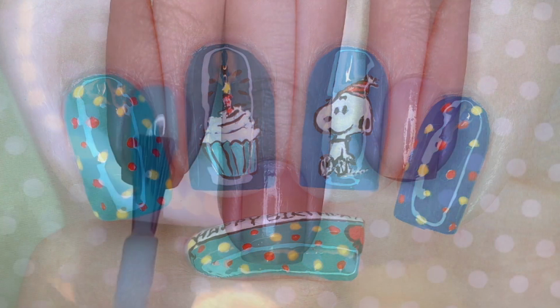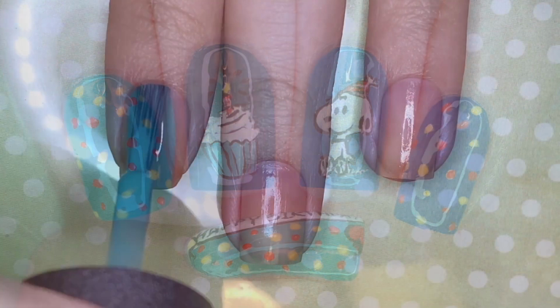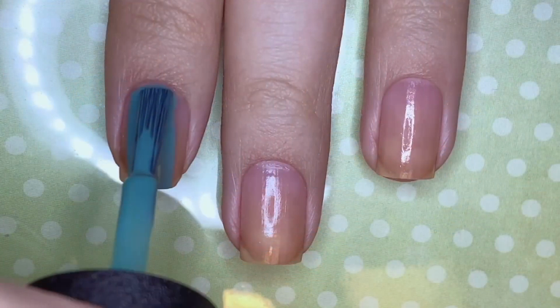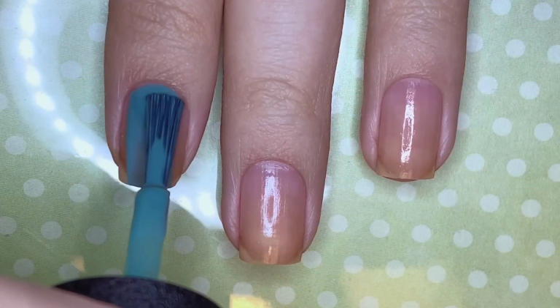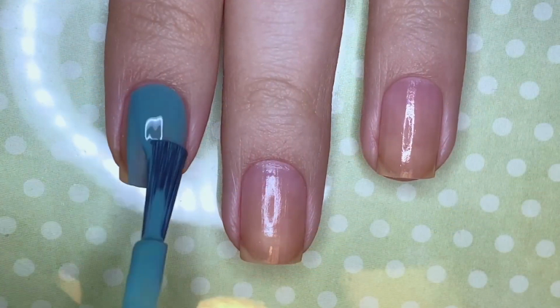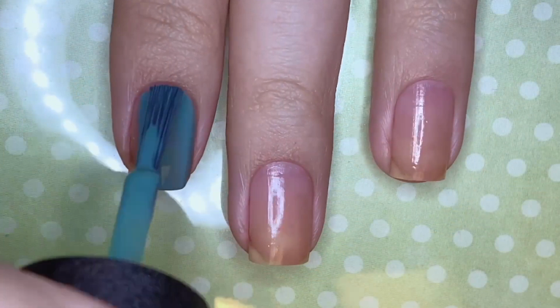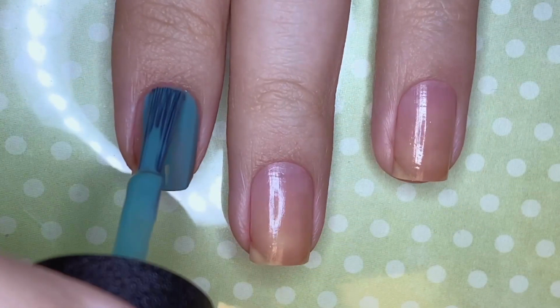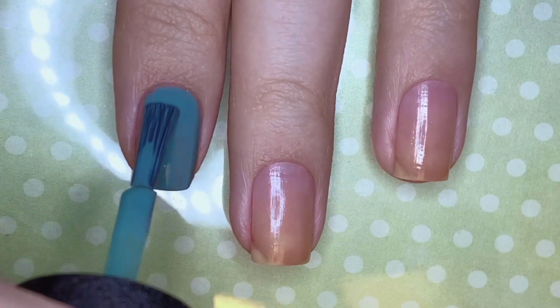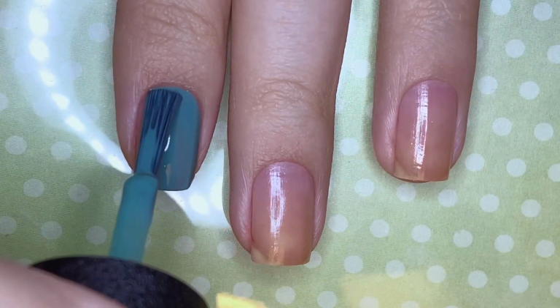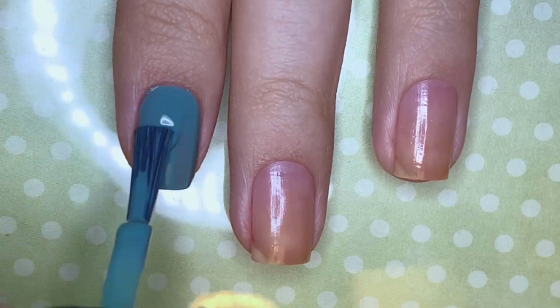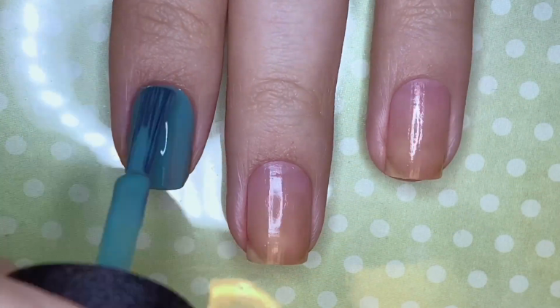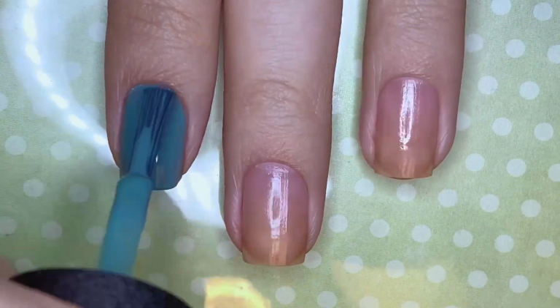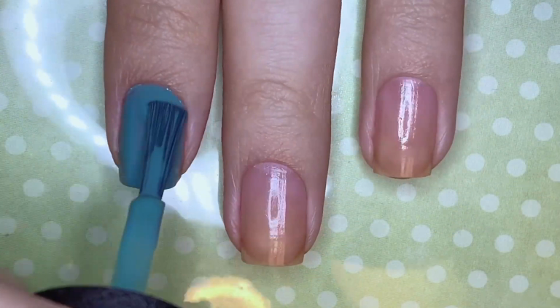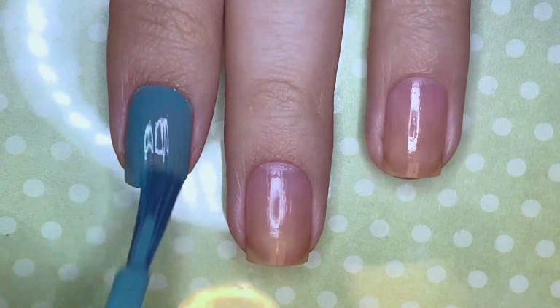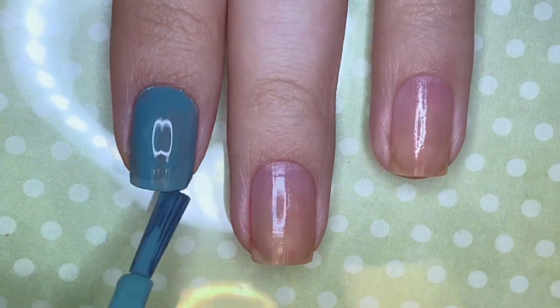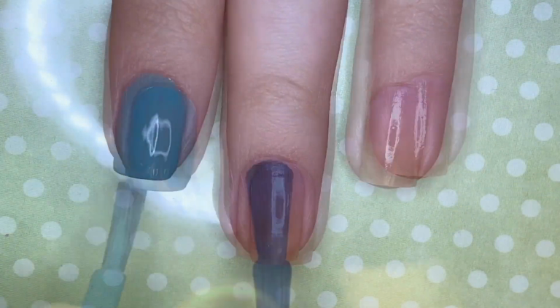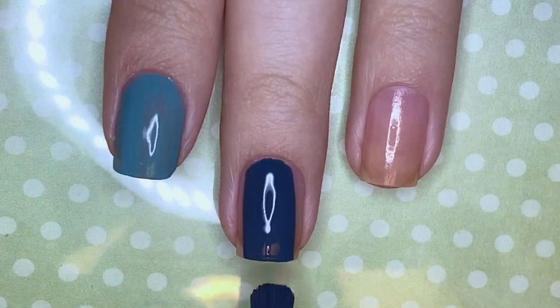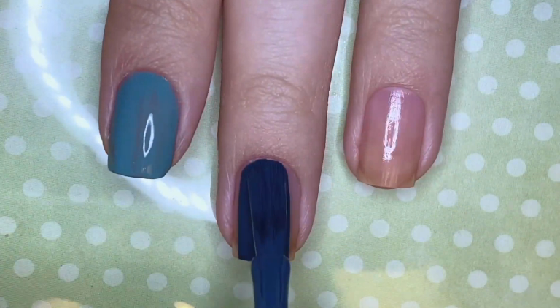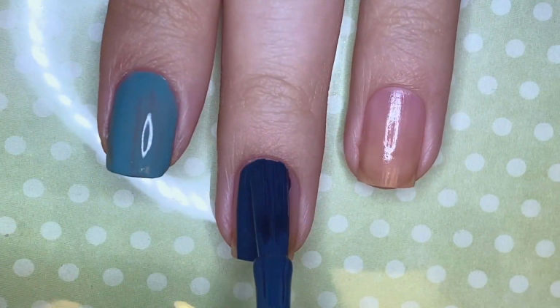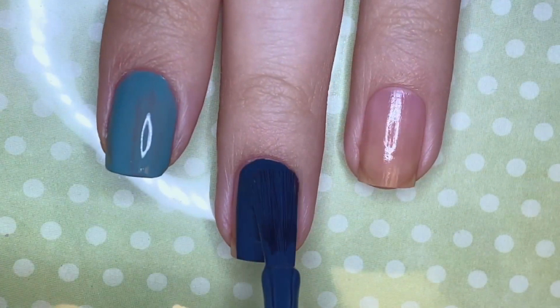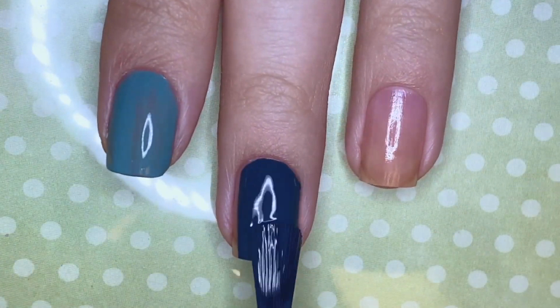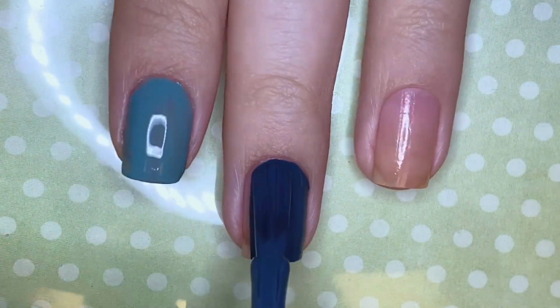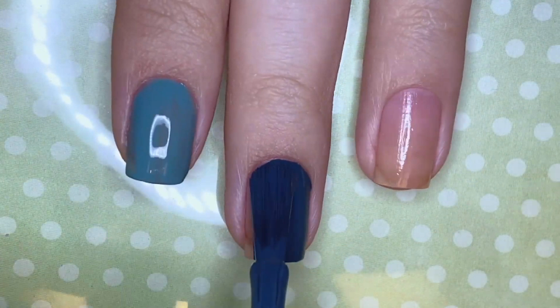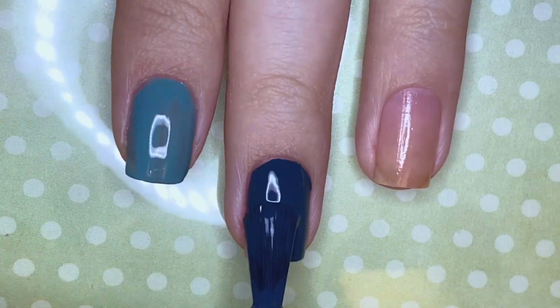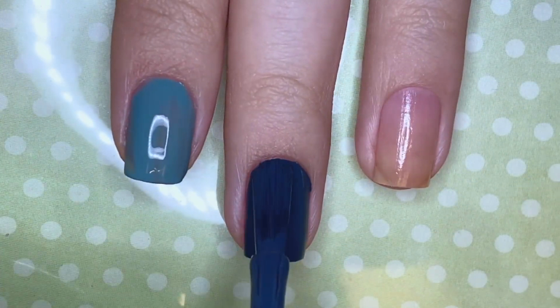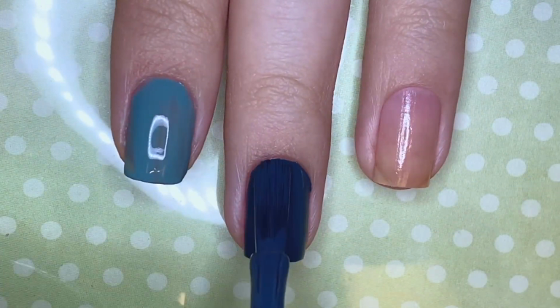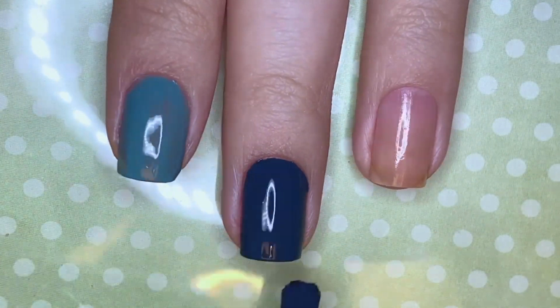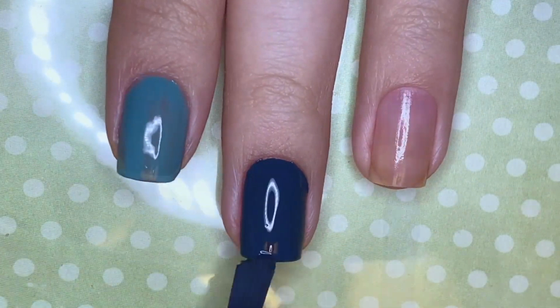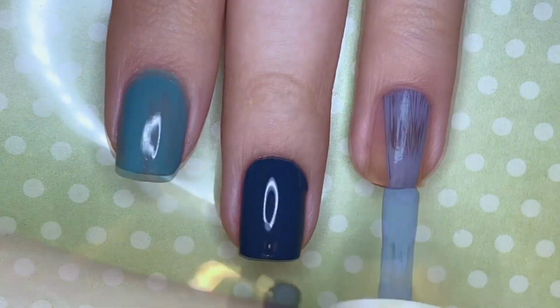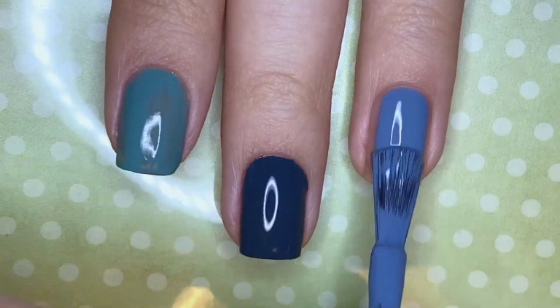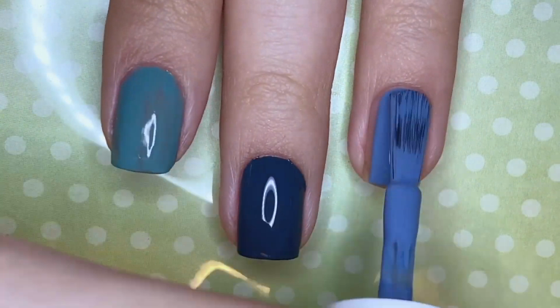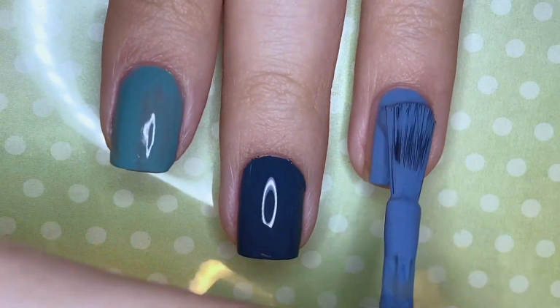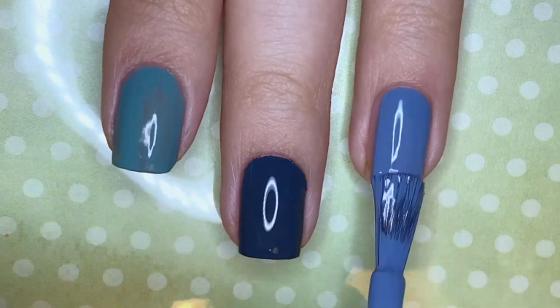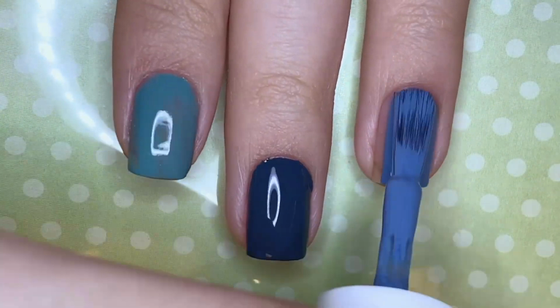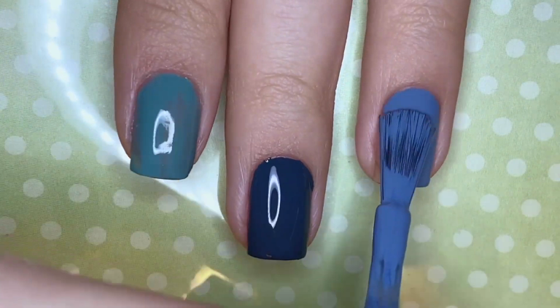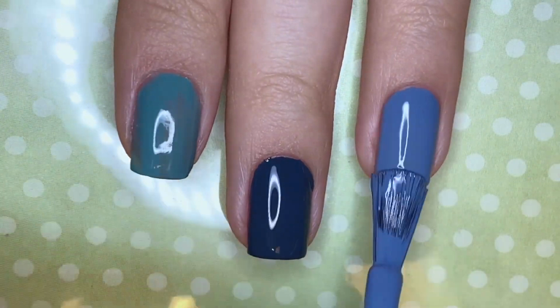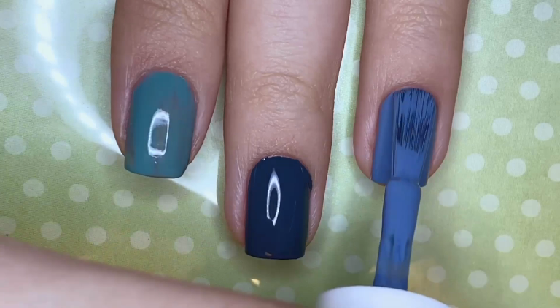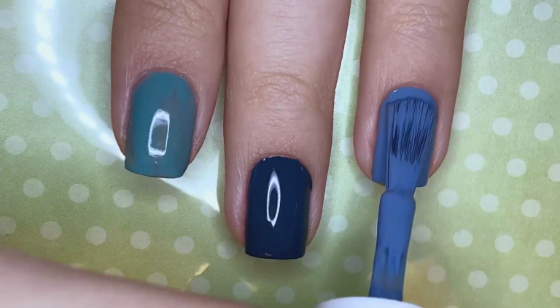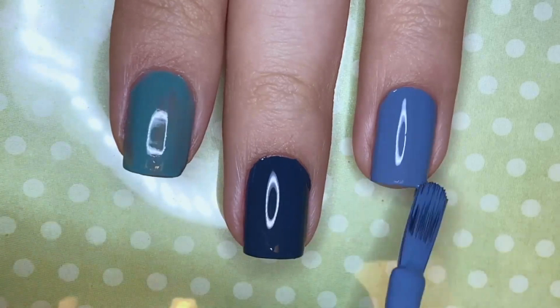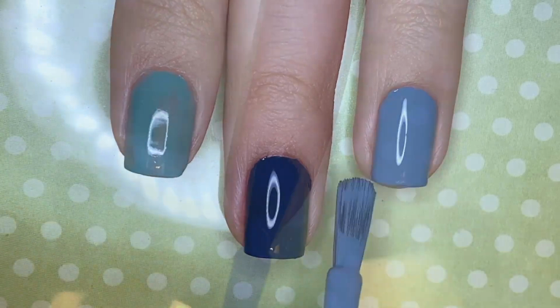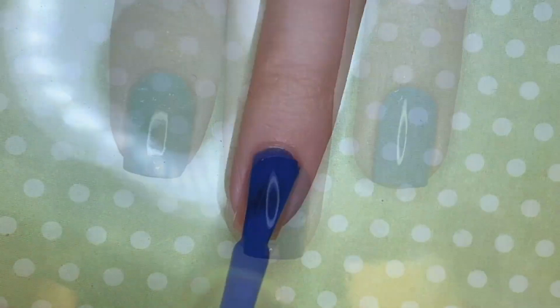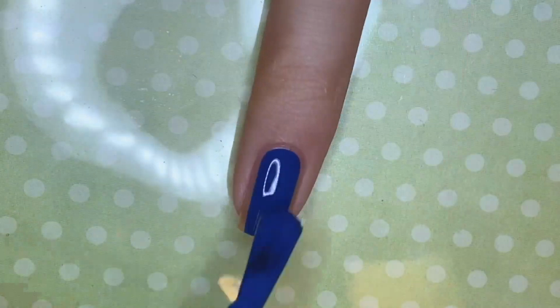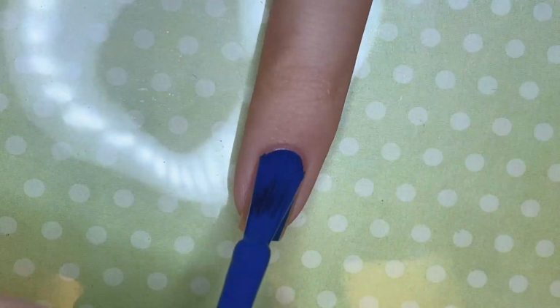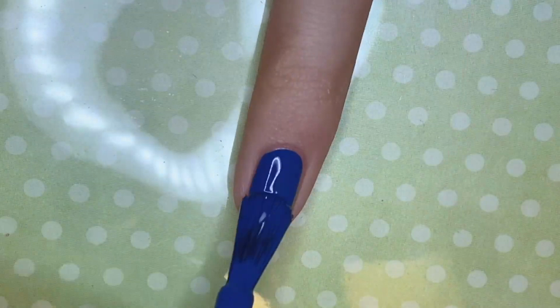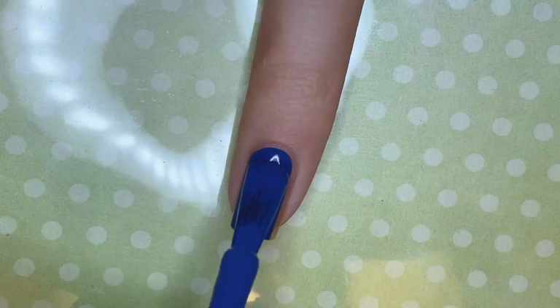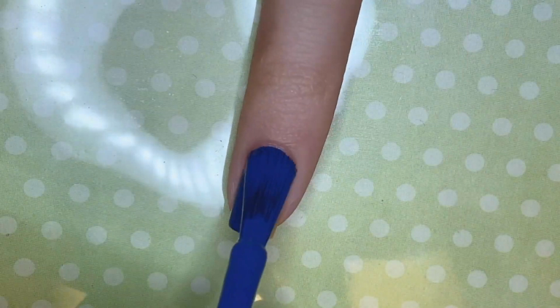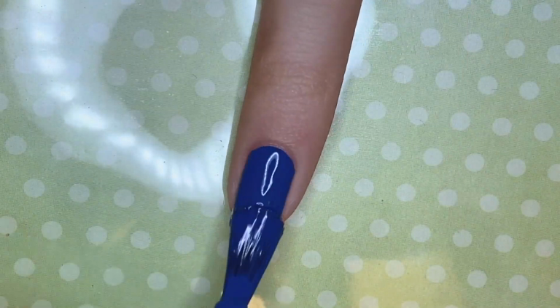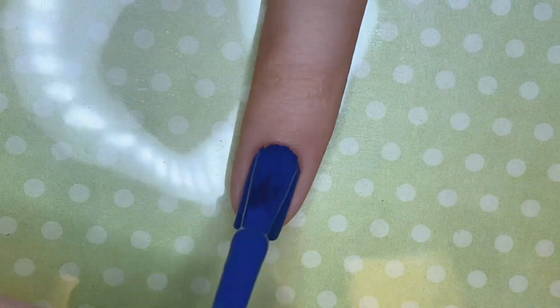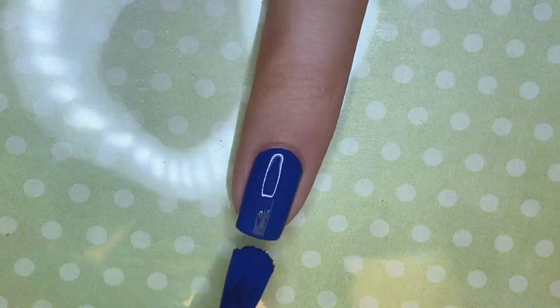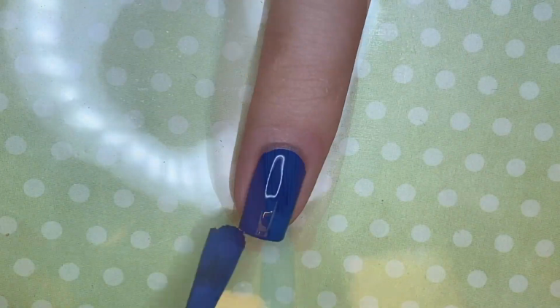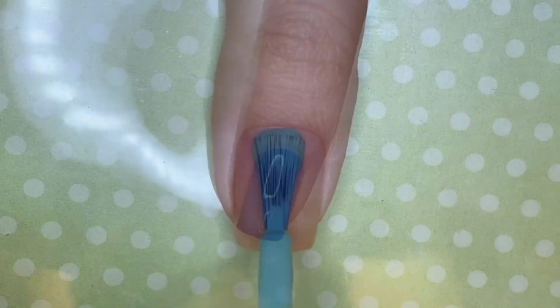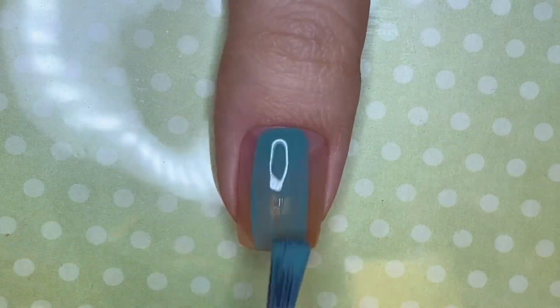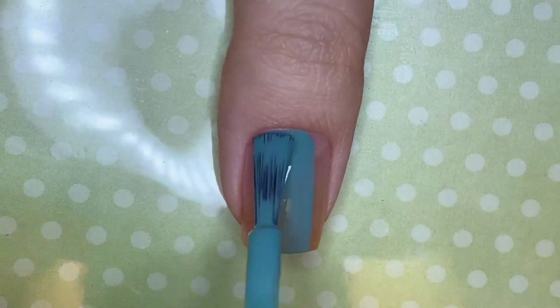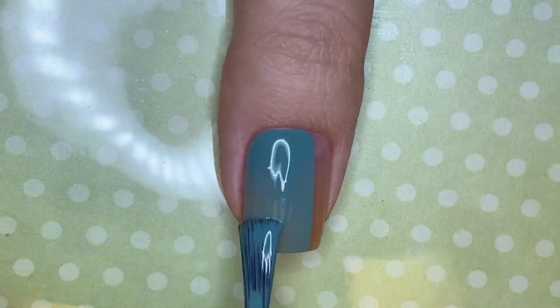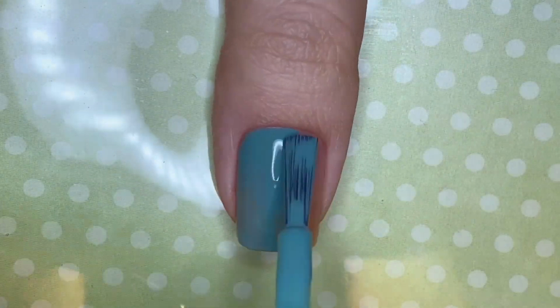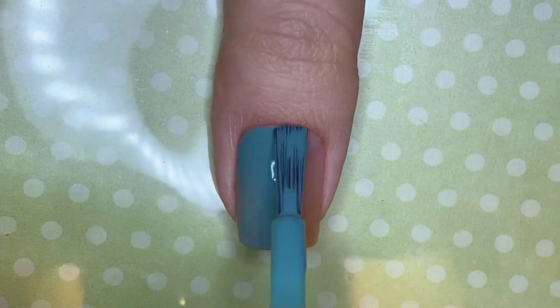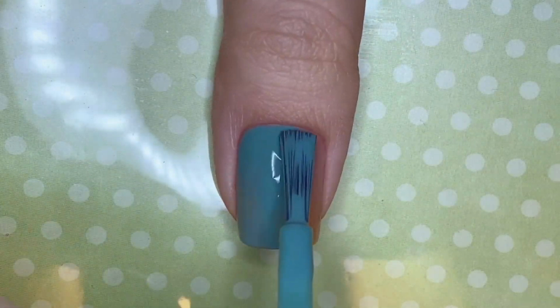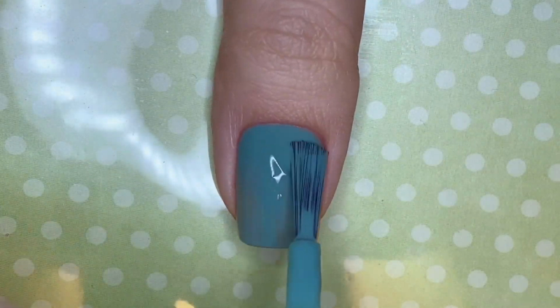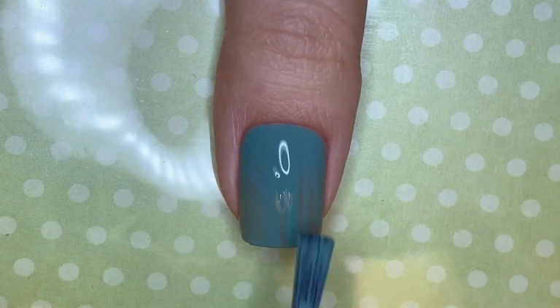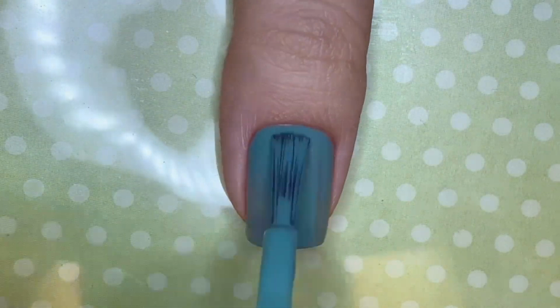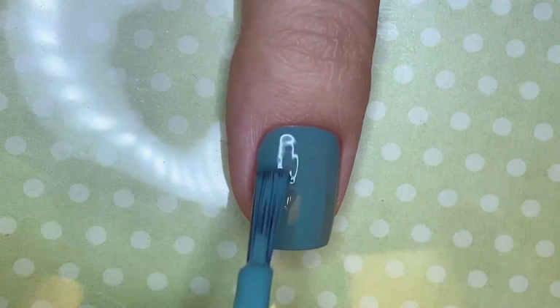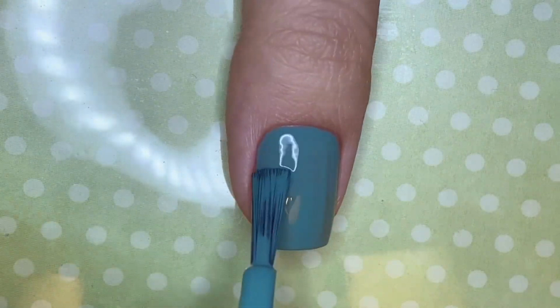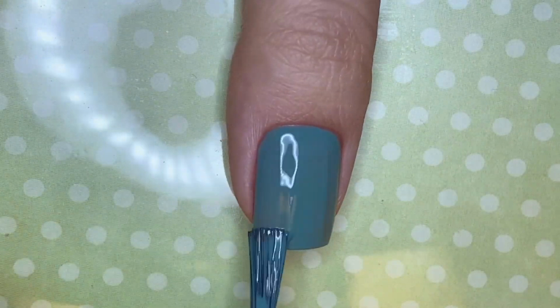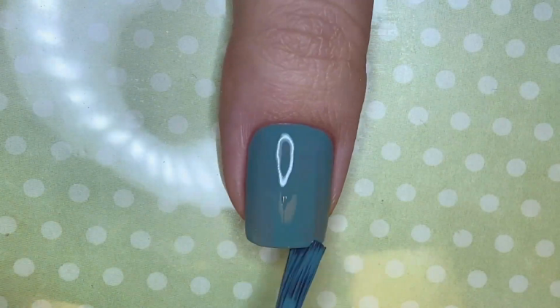First I'm going to be painting all my nails different shades of green and blue, because Skittle manicures have been pretty popular recently.